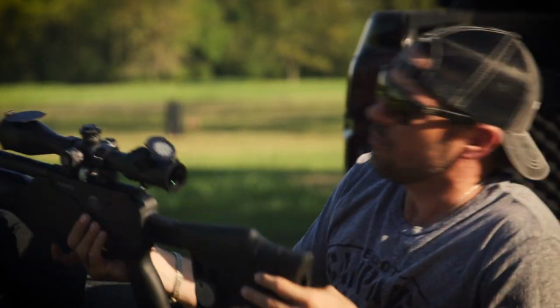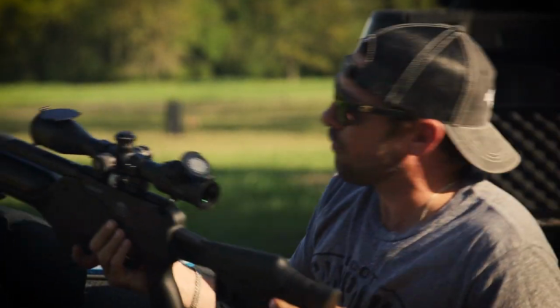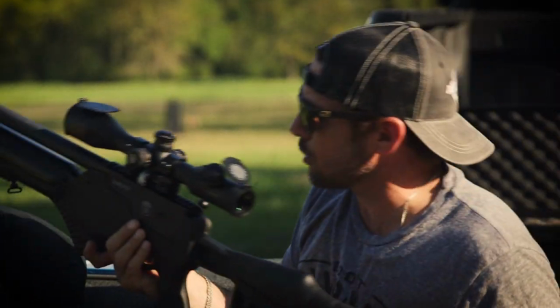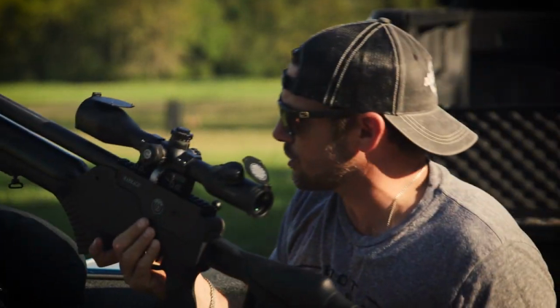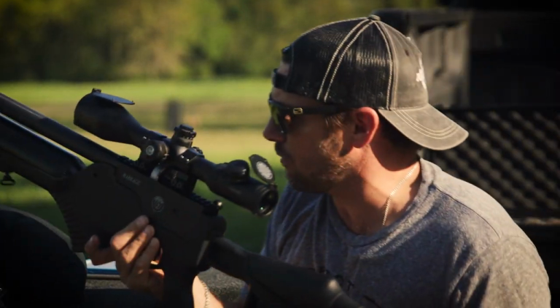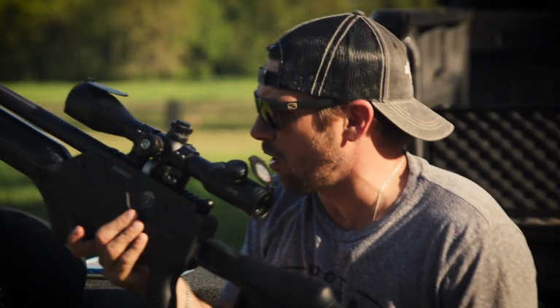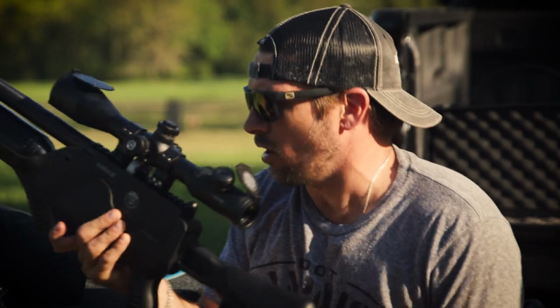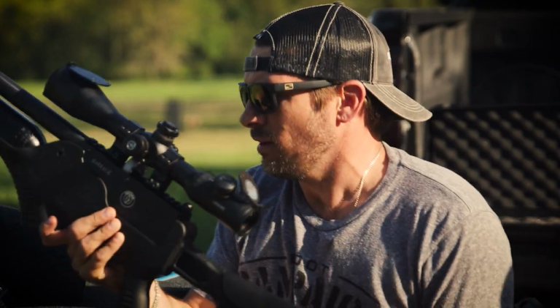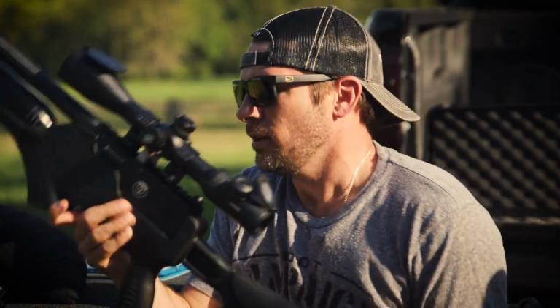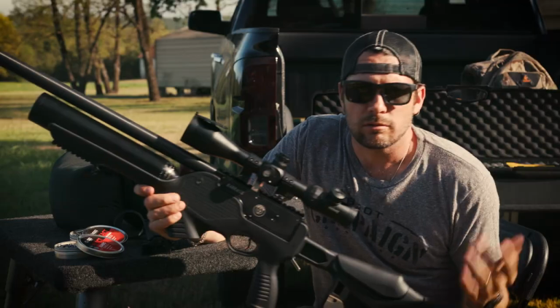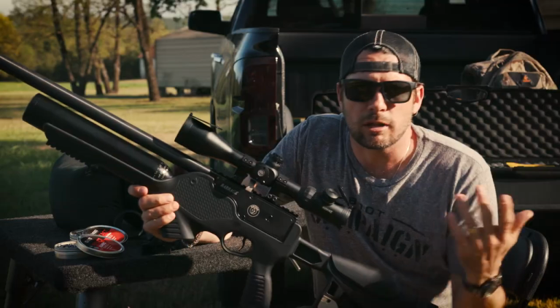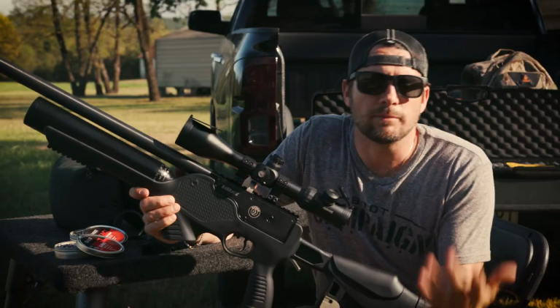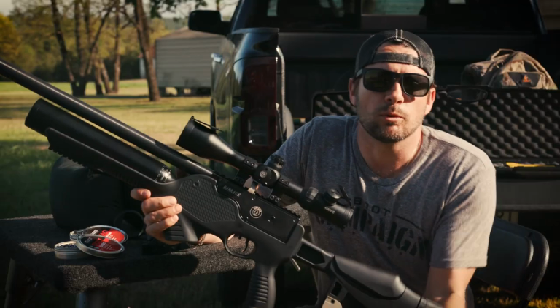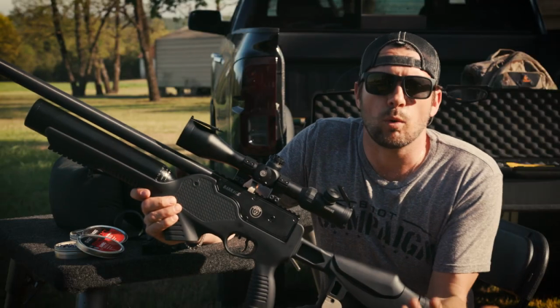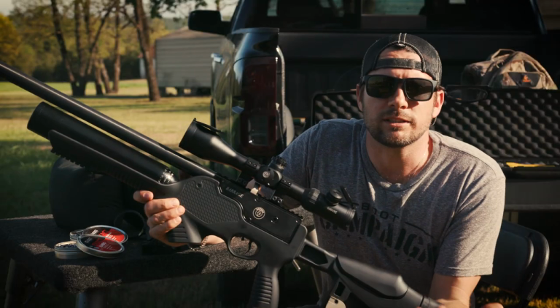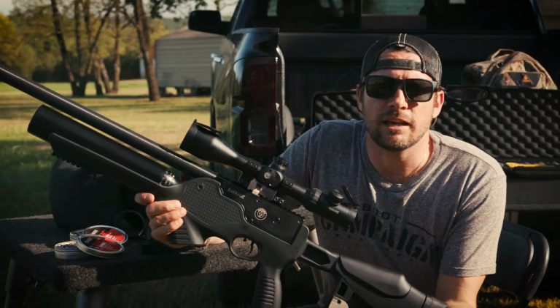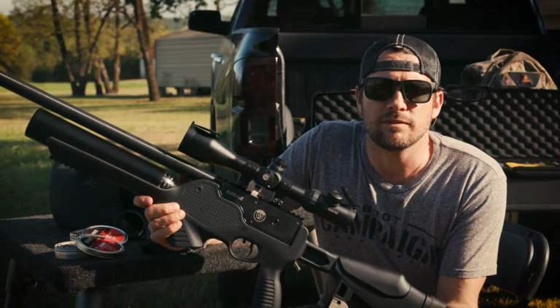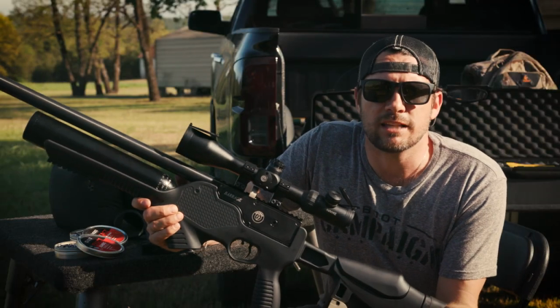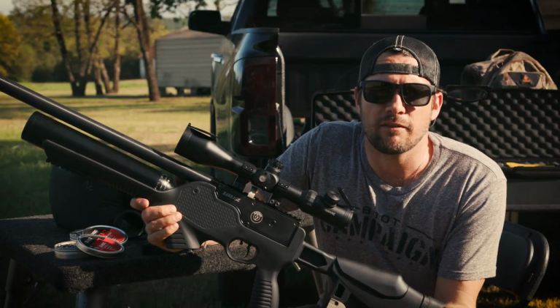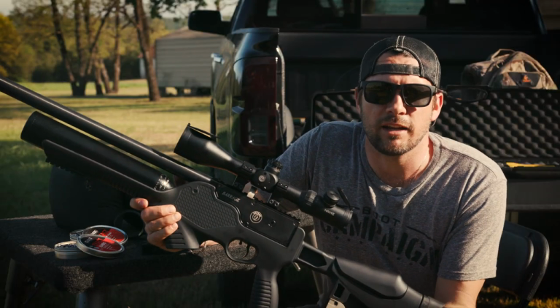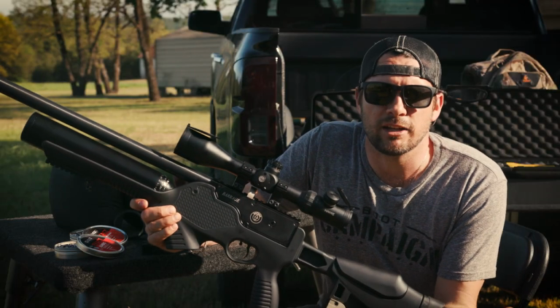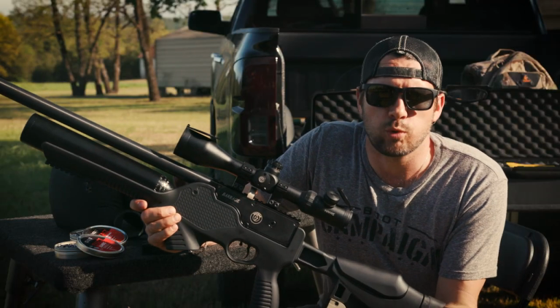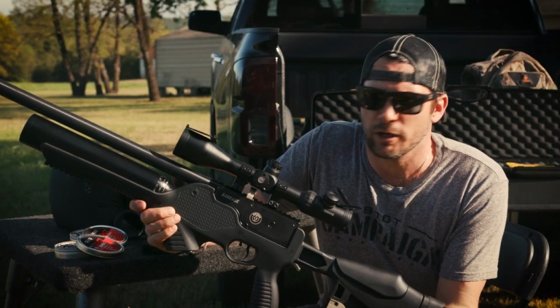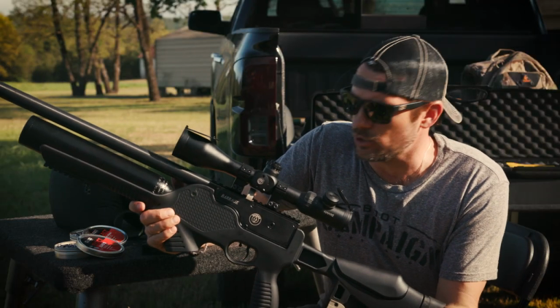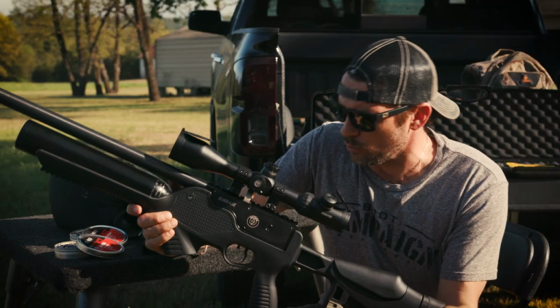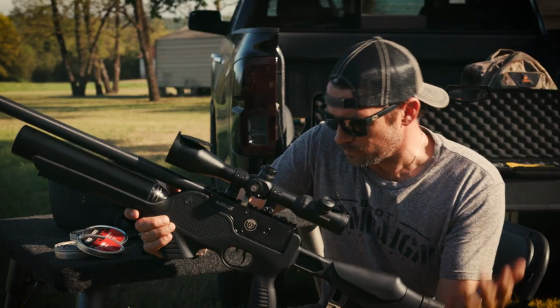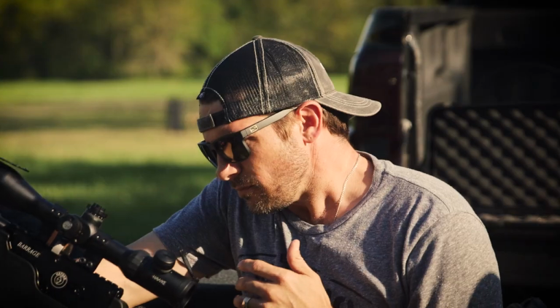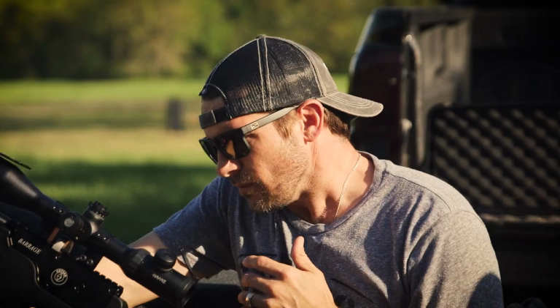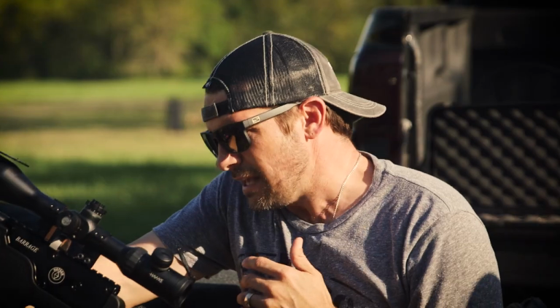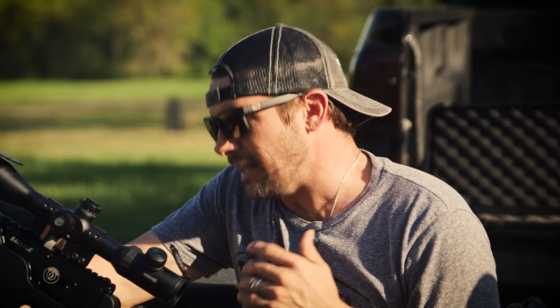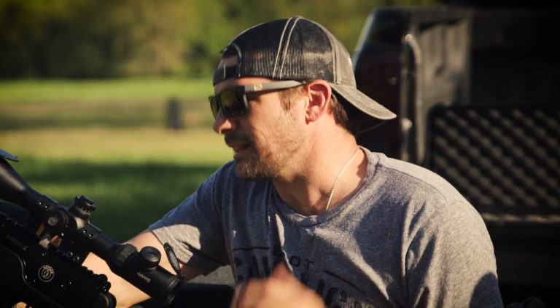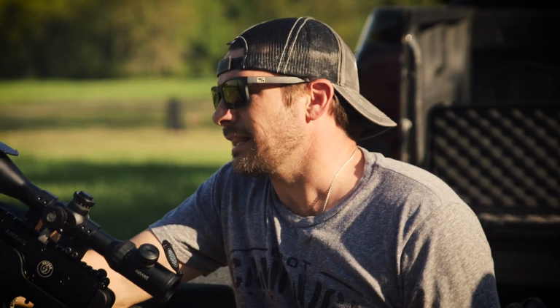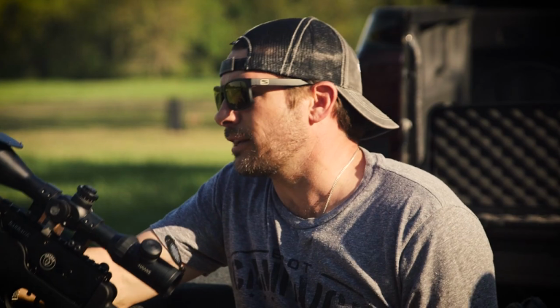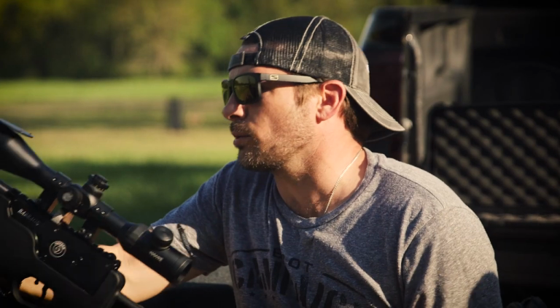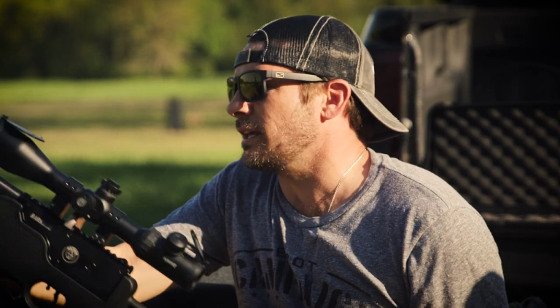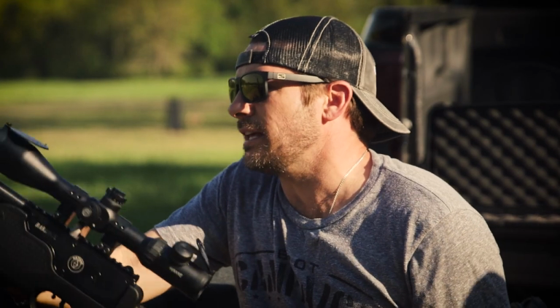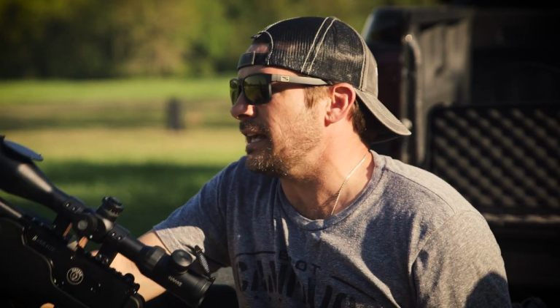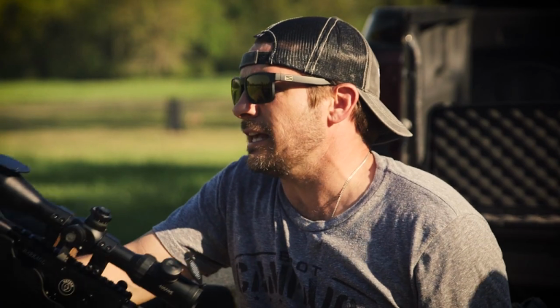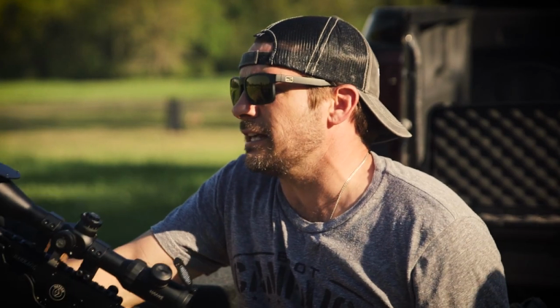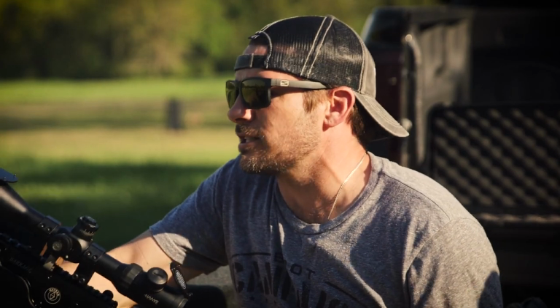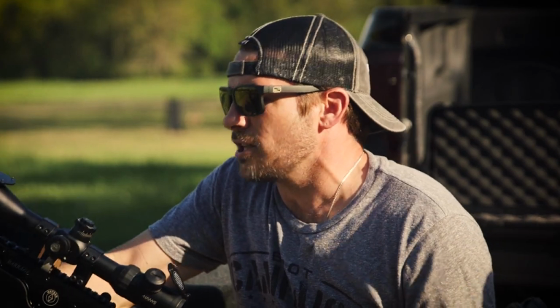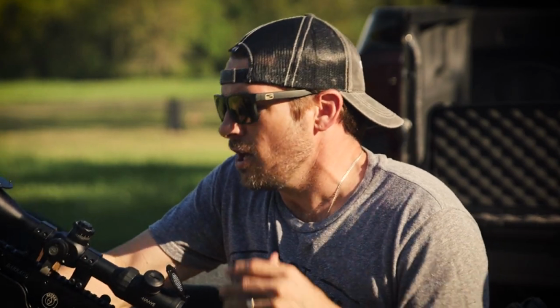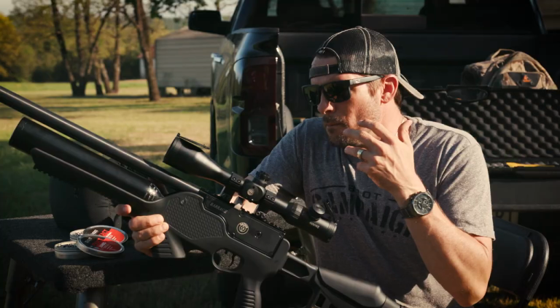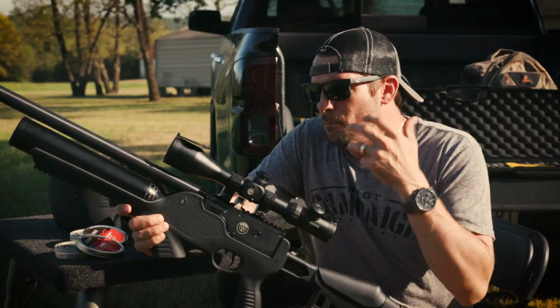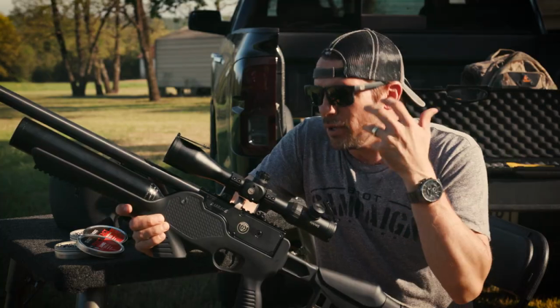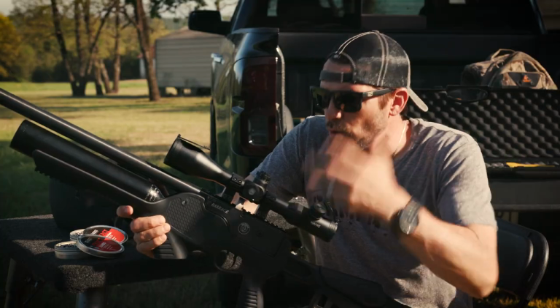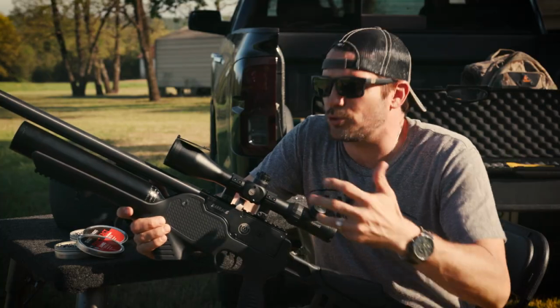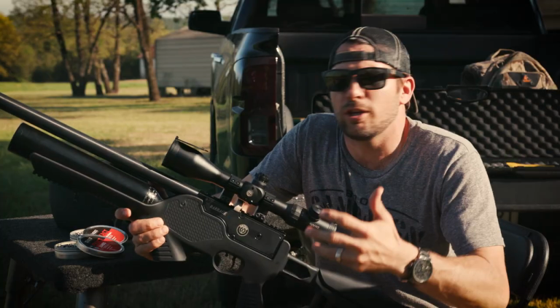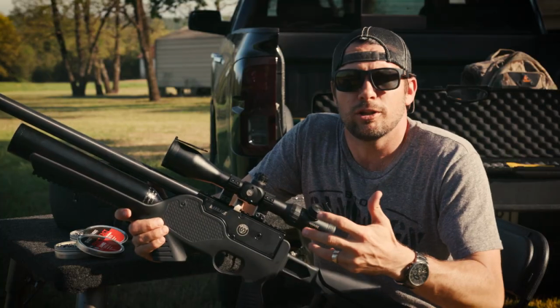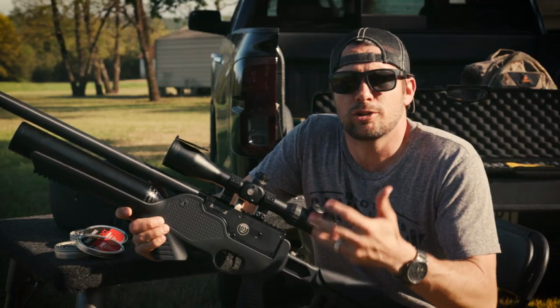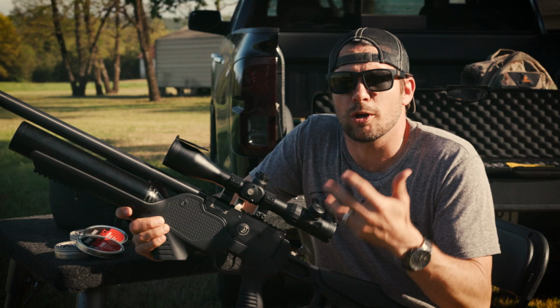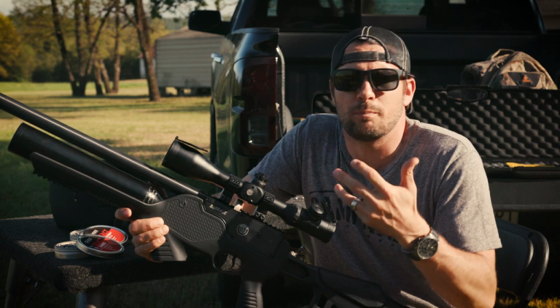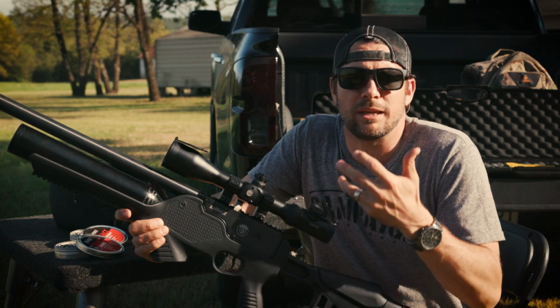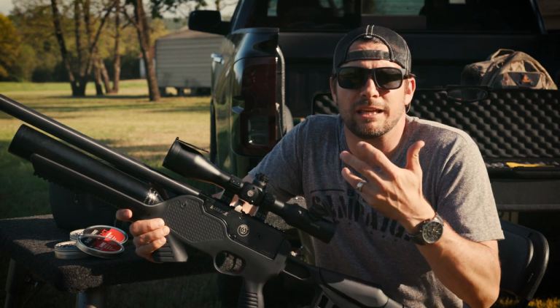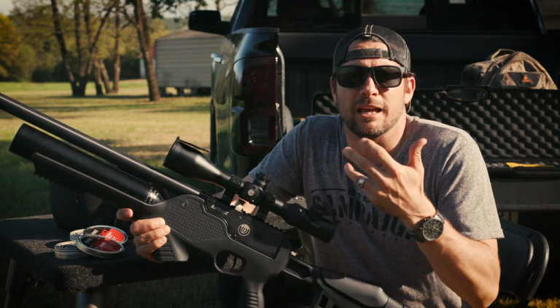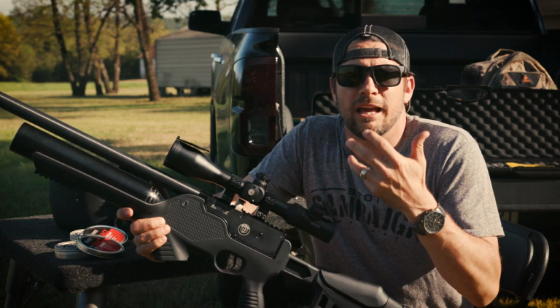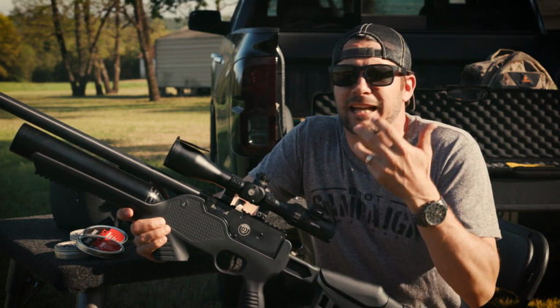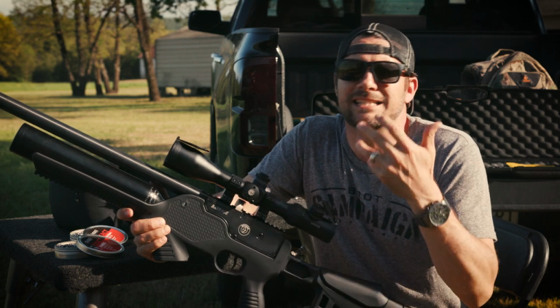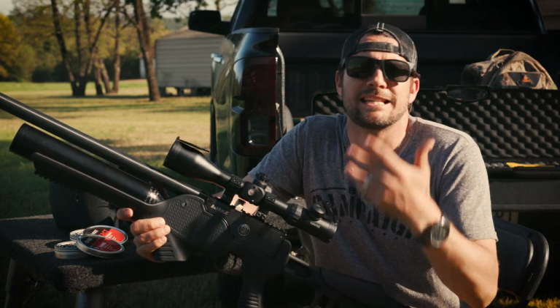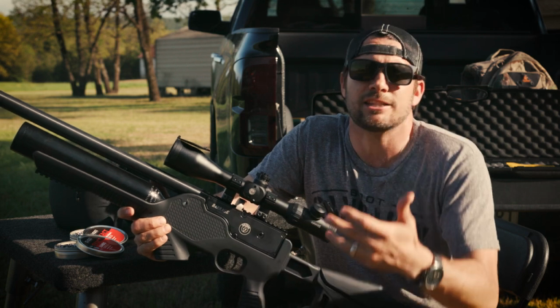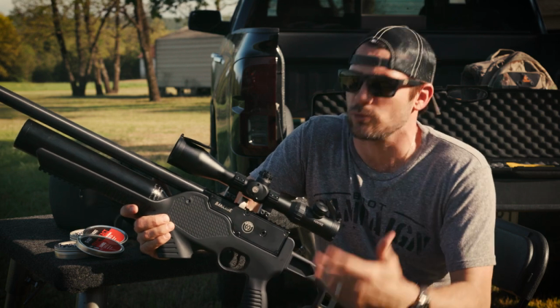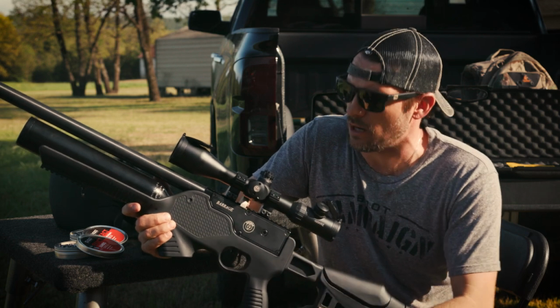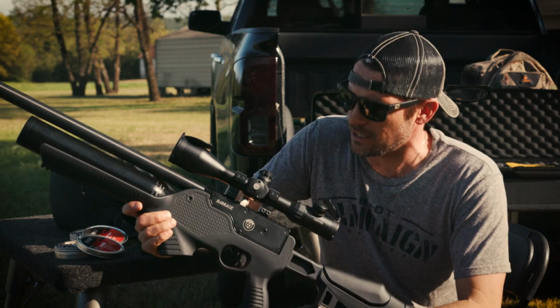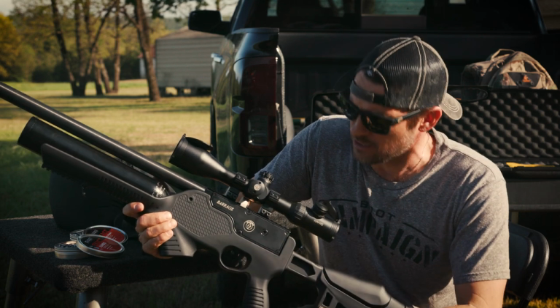First of all, it comes in .177 and .22. It literally is built to be accessorized.